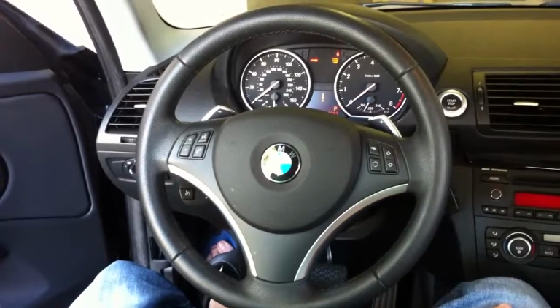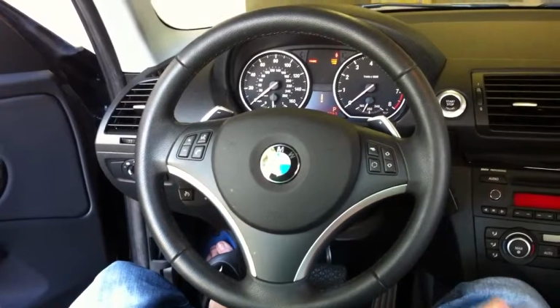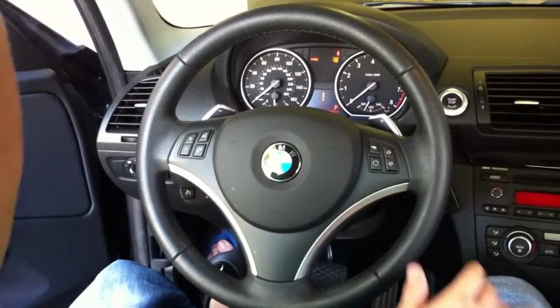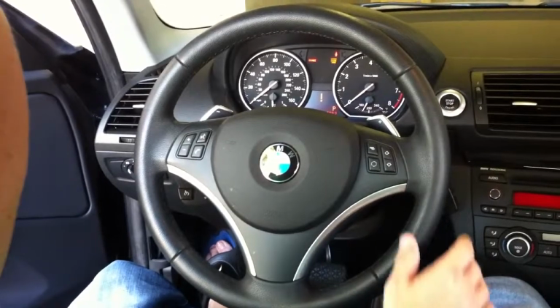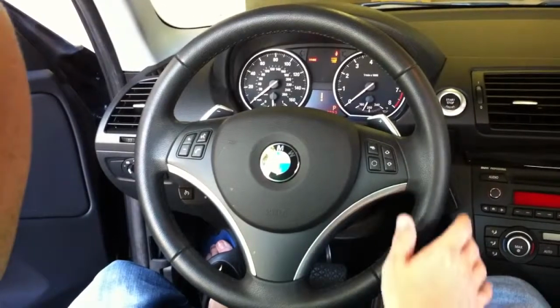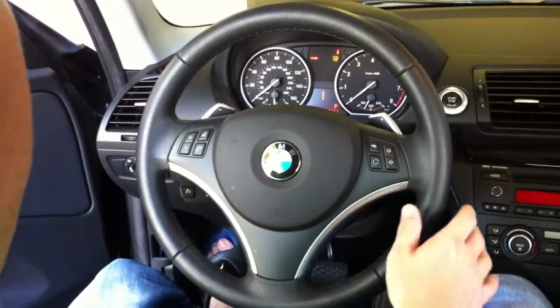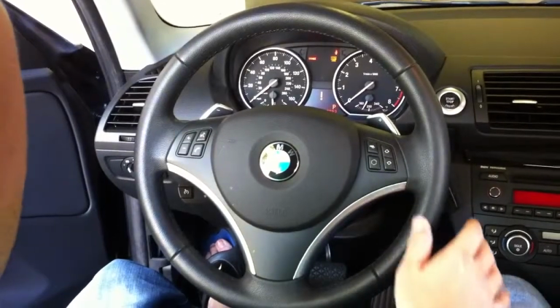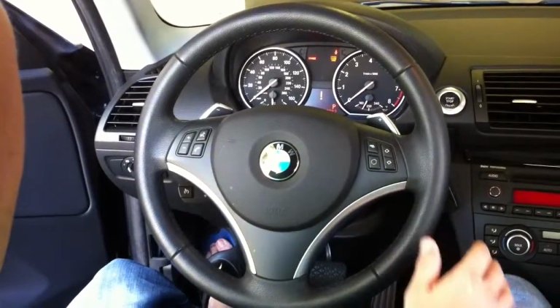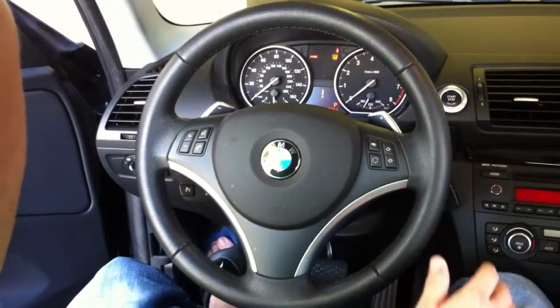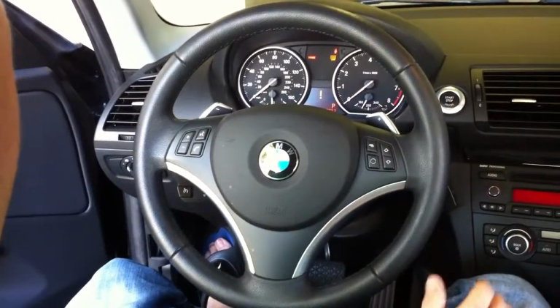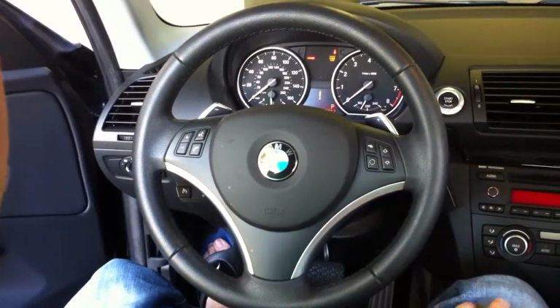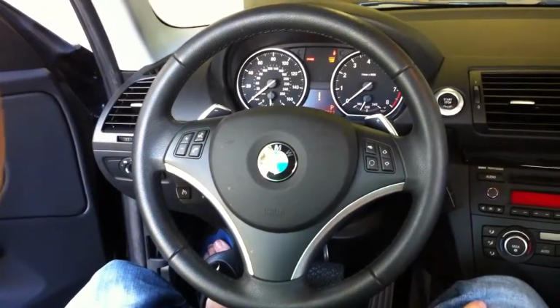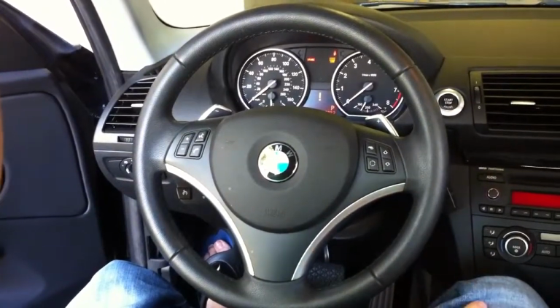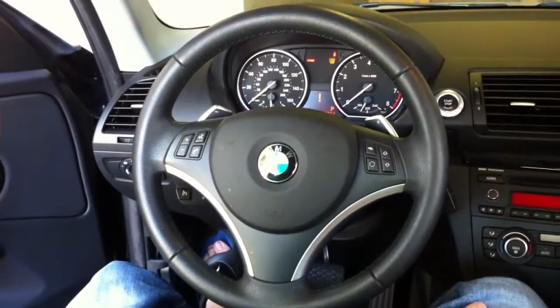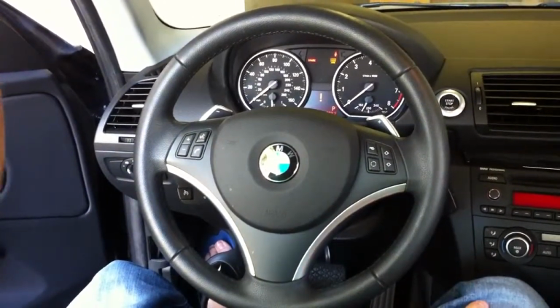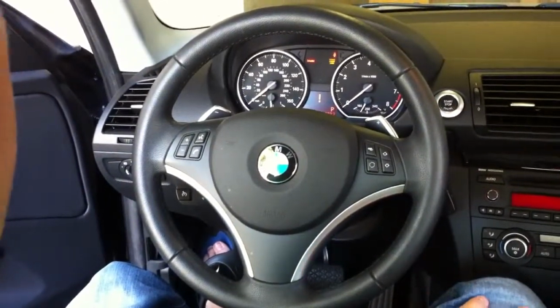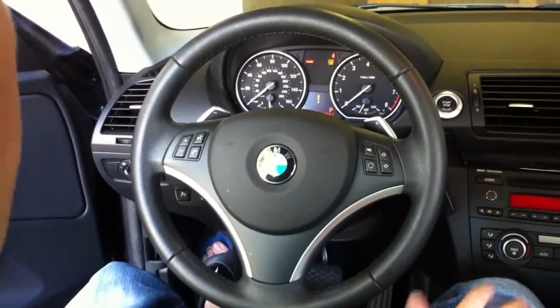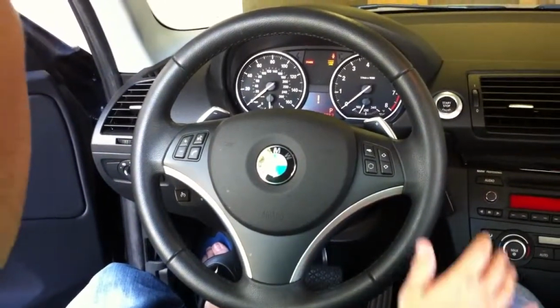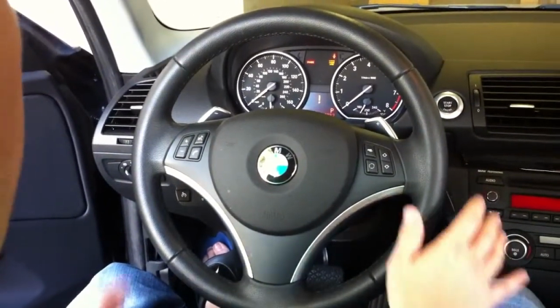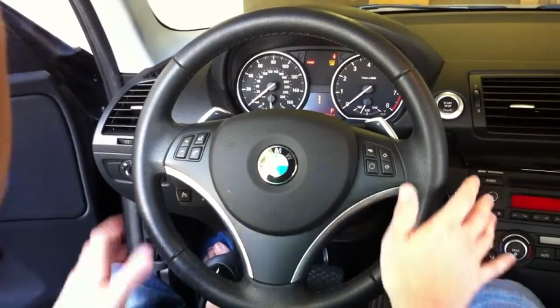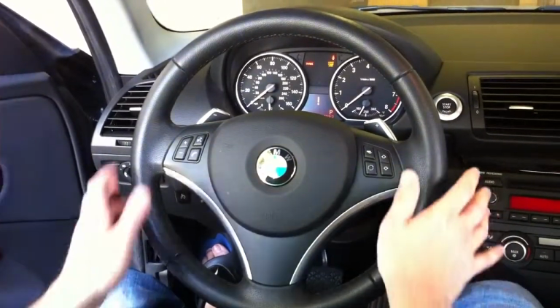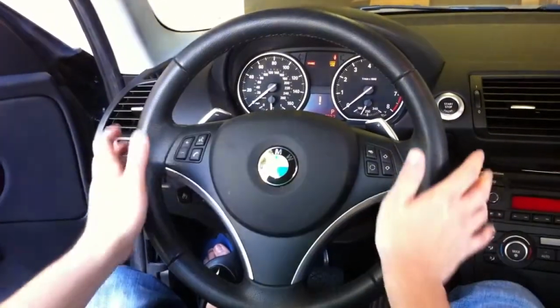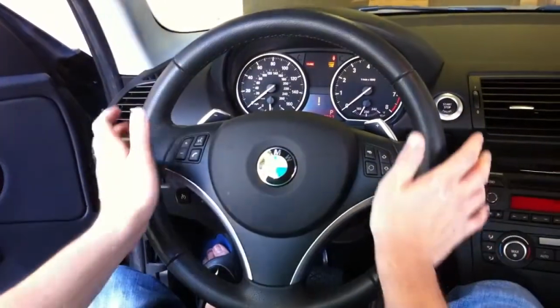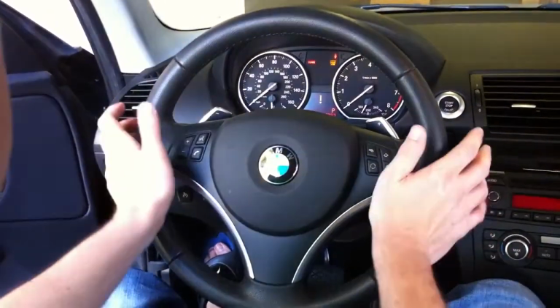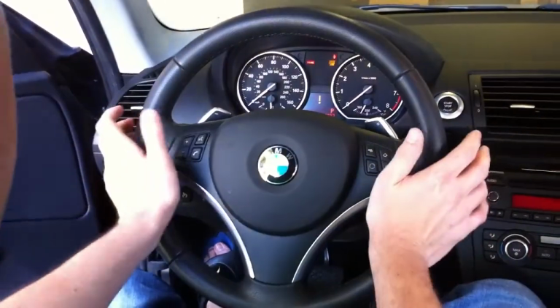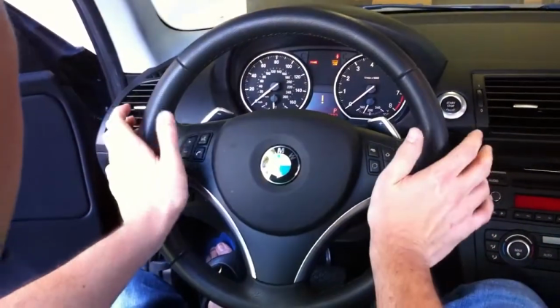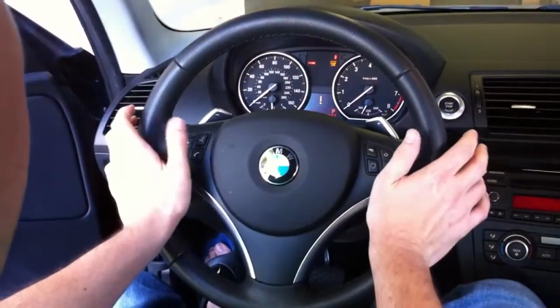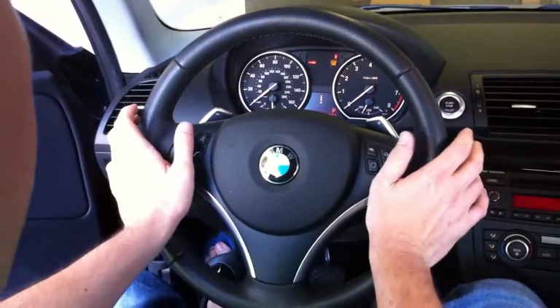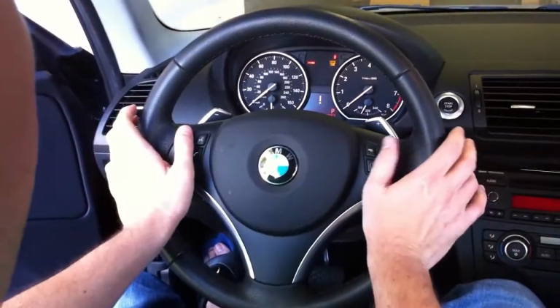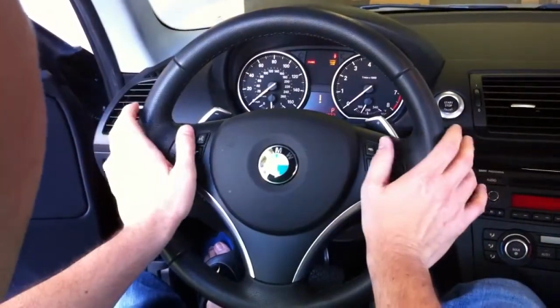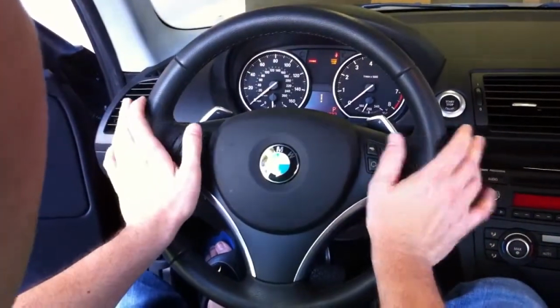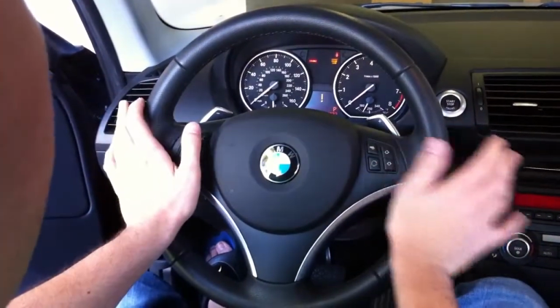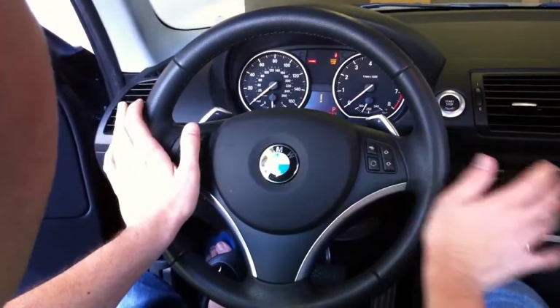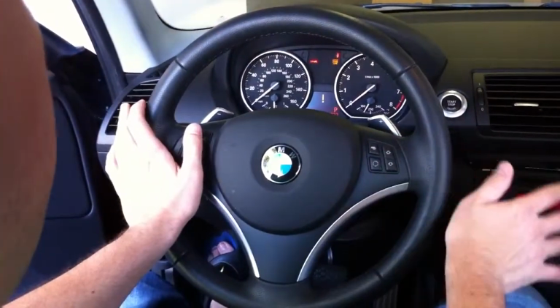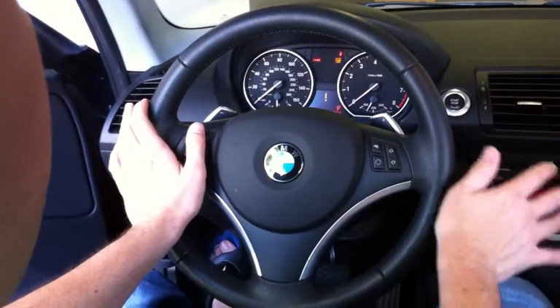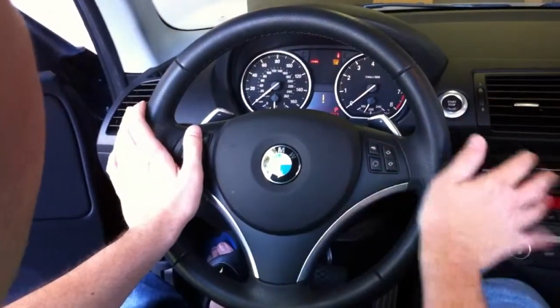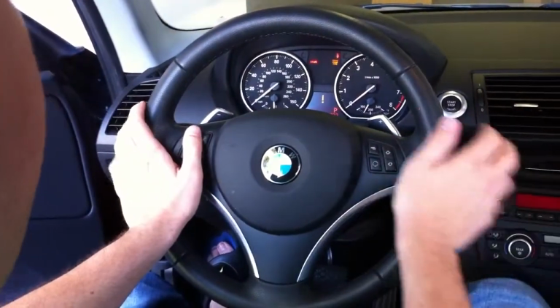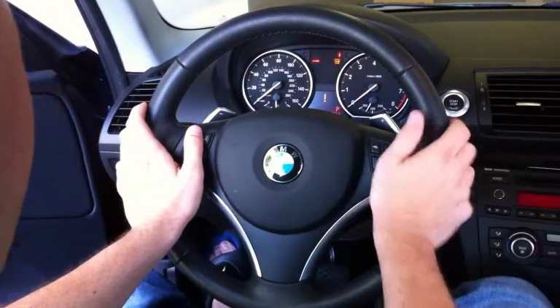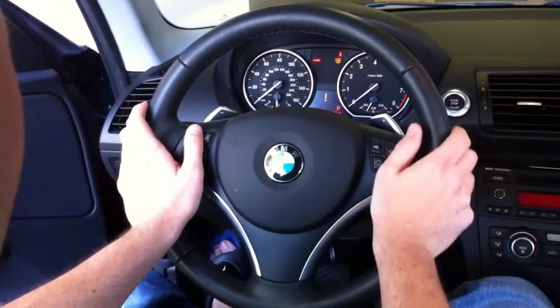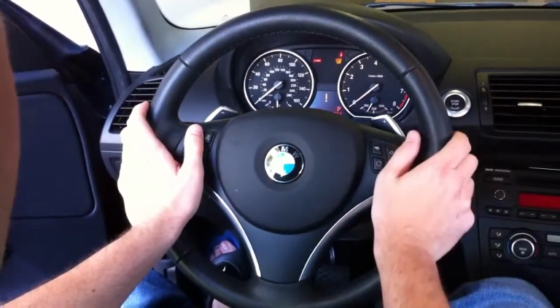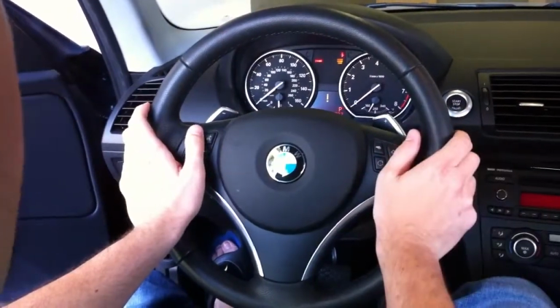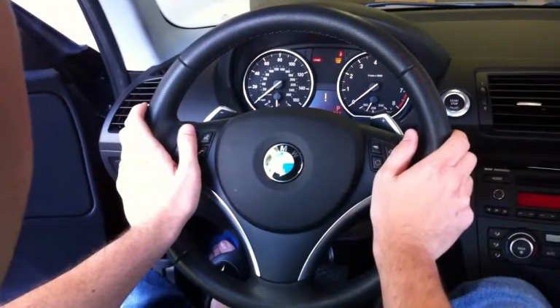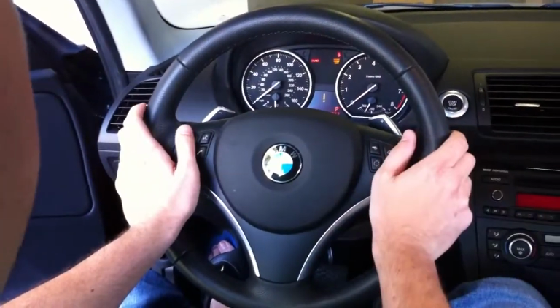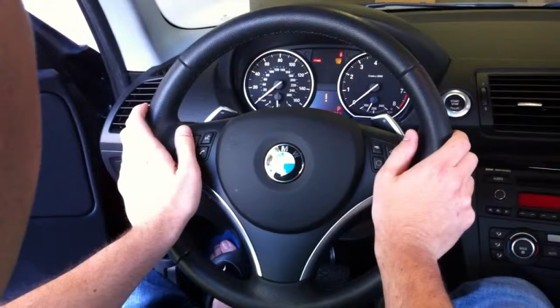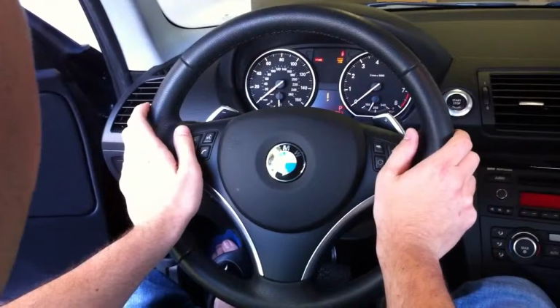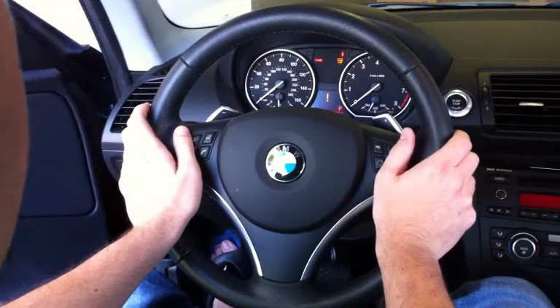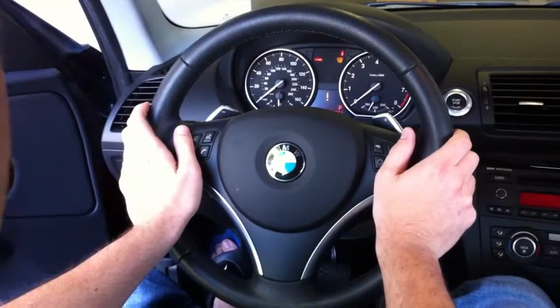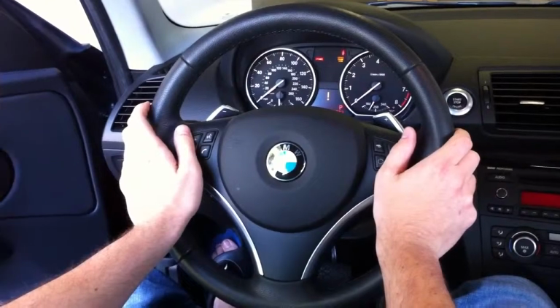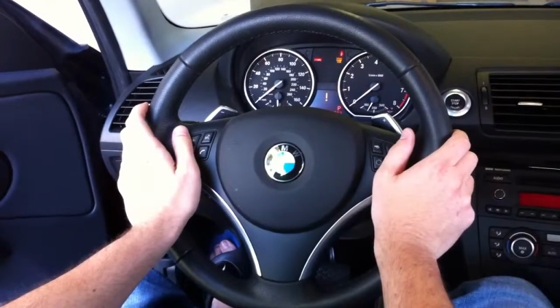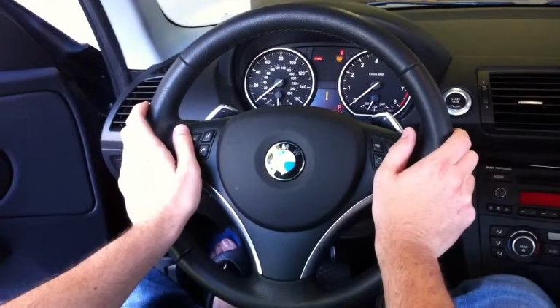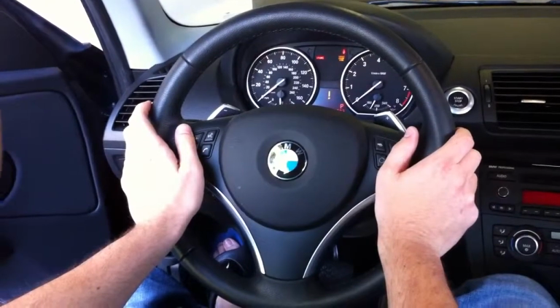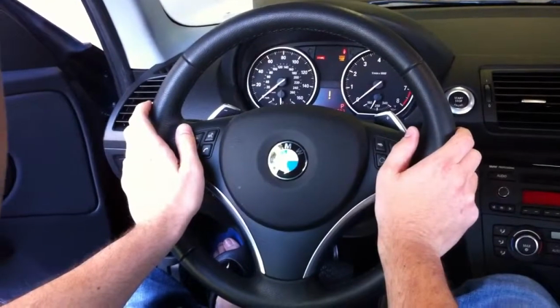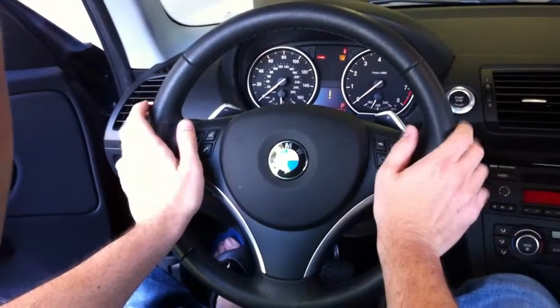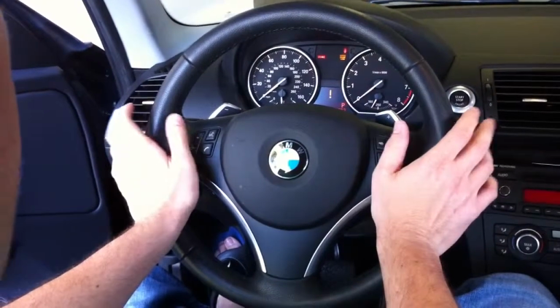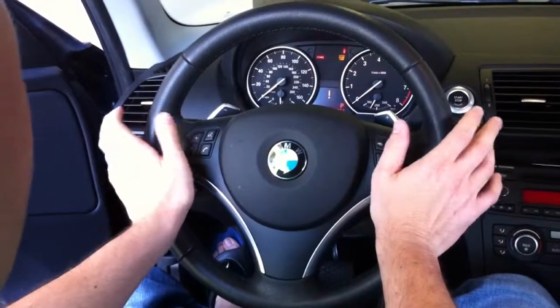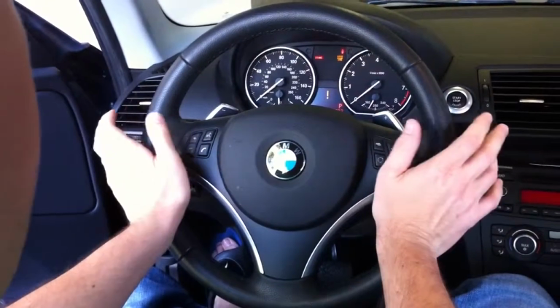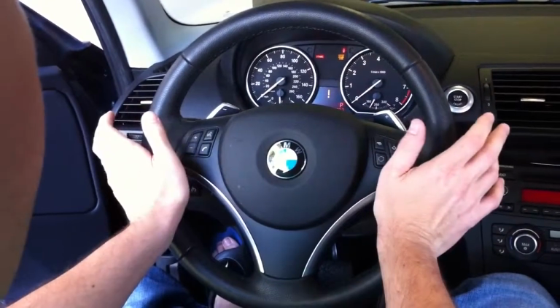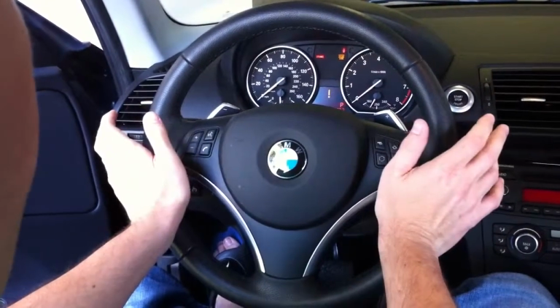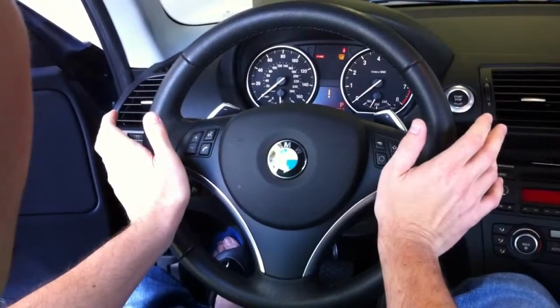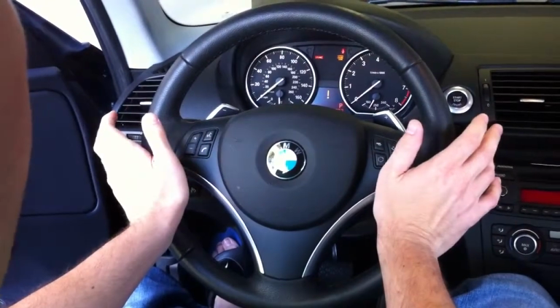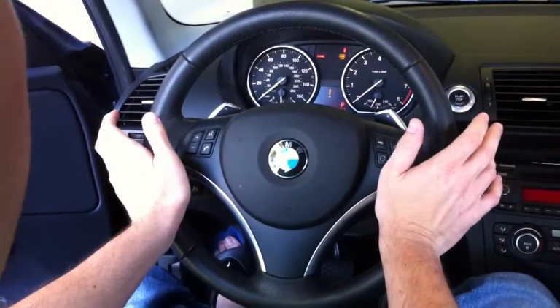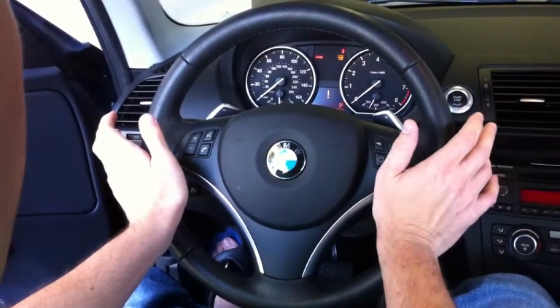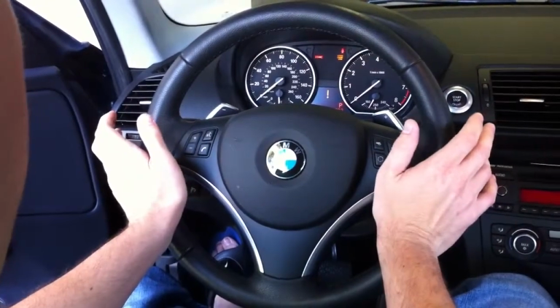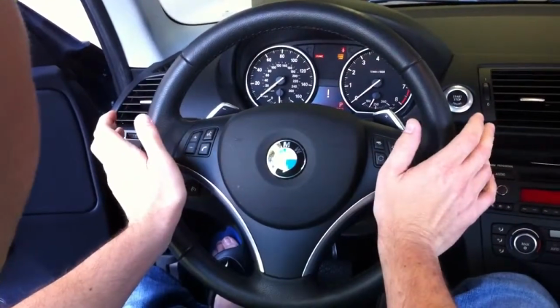Here's a quick video demo of the JB4 steering wheel controls. This happens to be an N55, but the same controls work for an N54 as well.